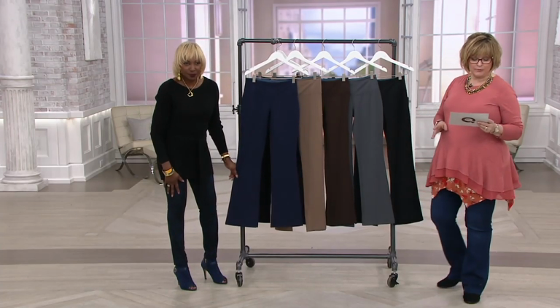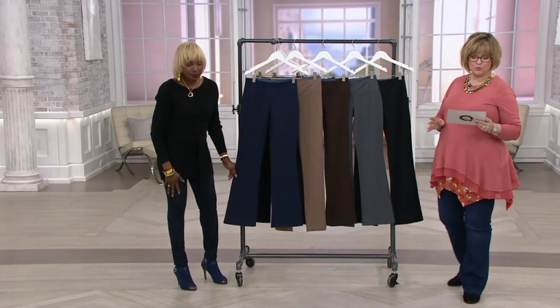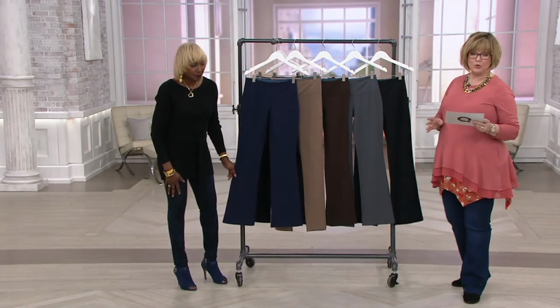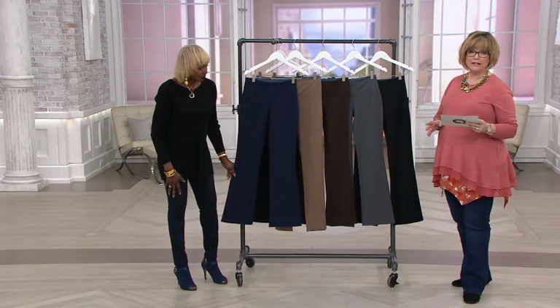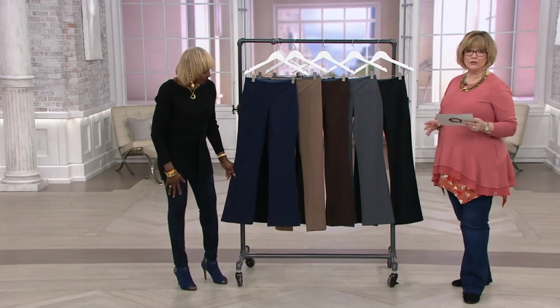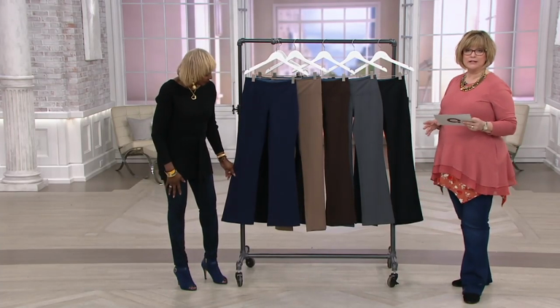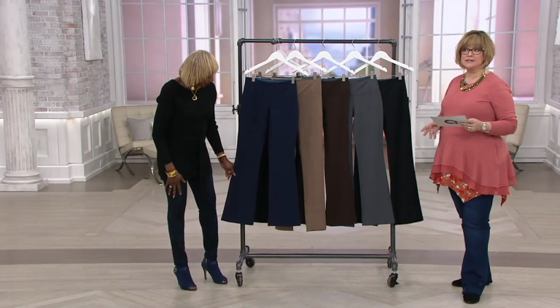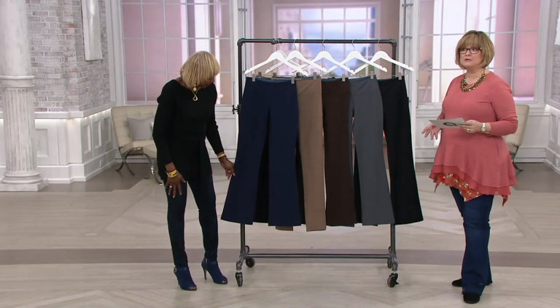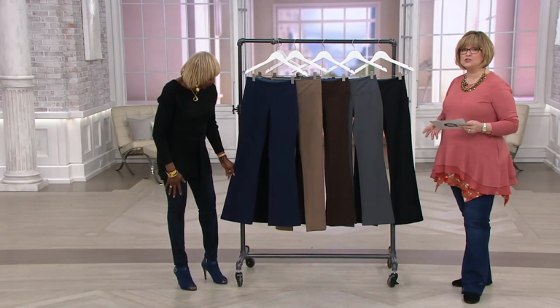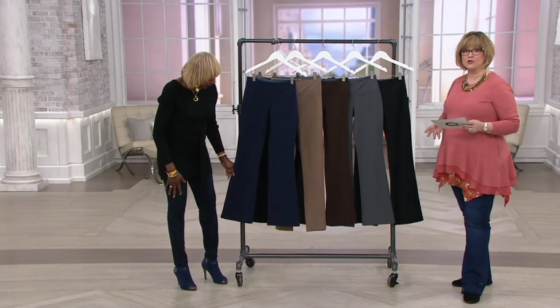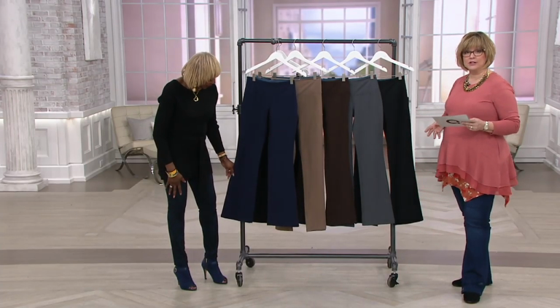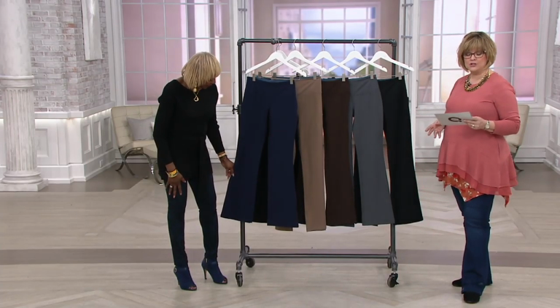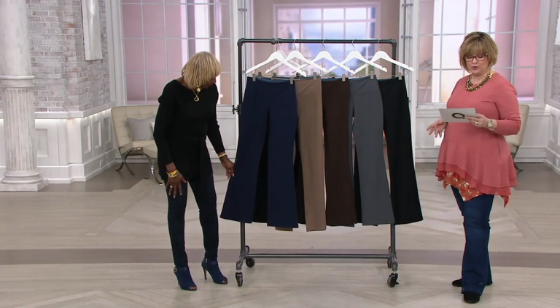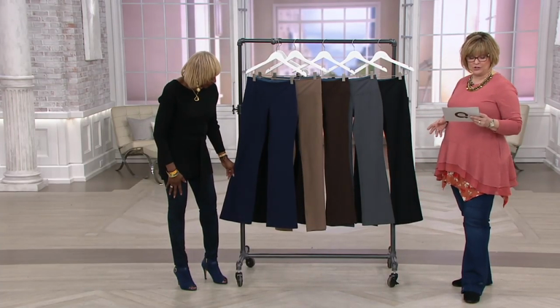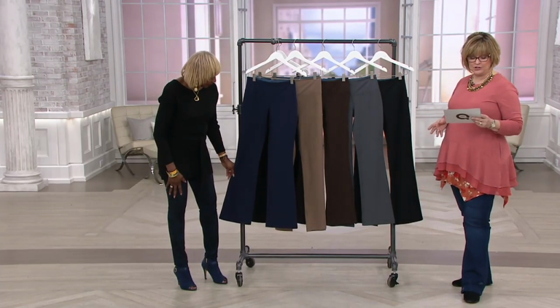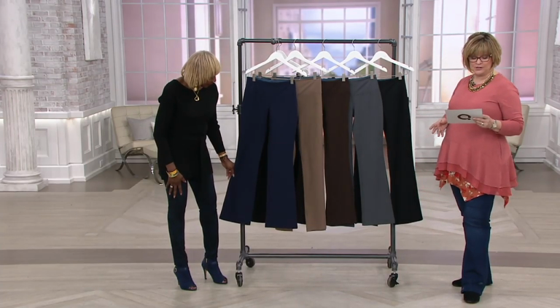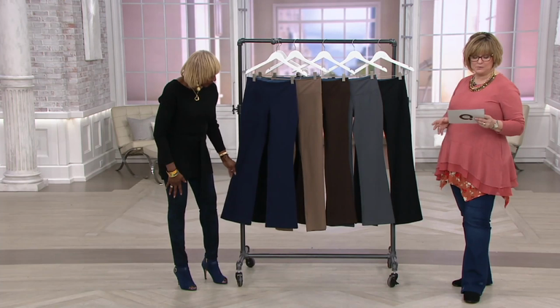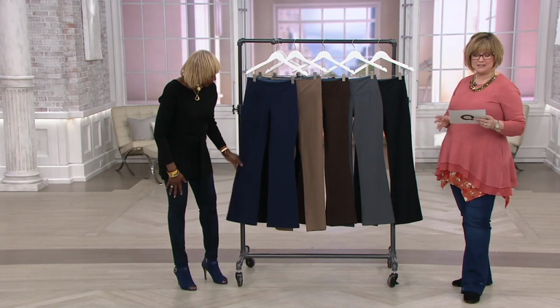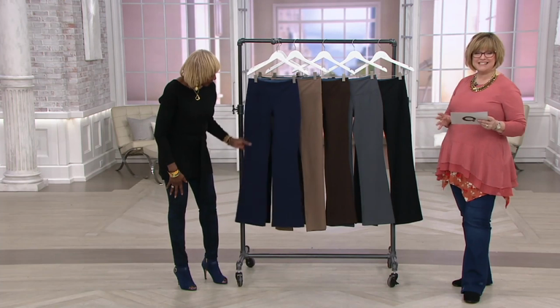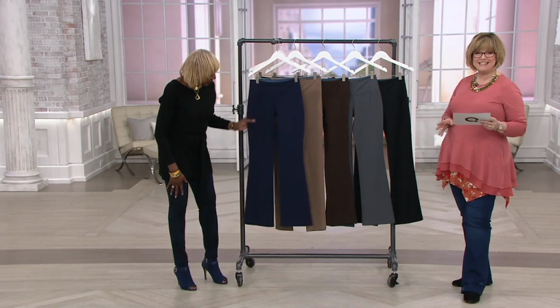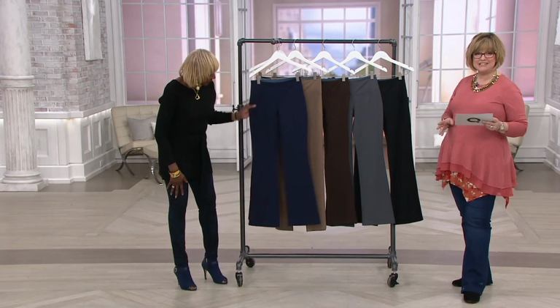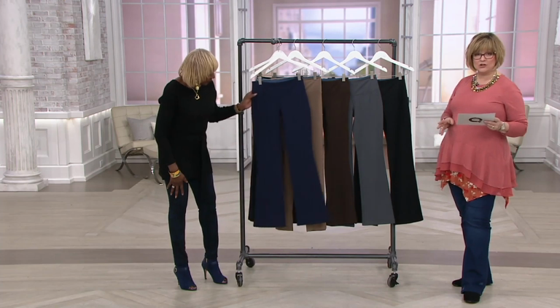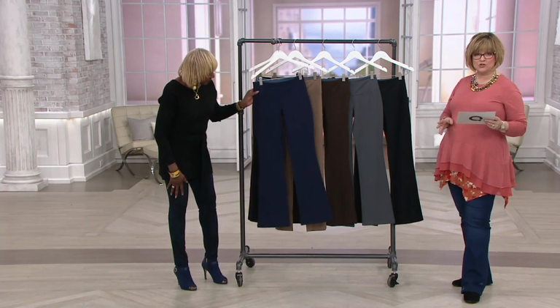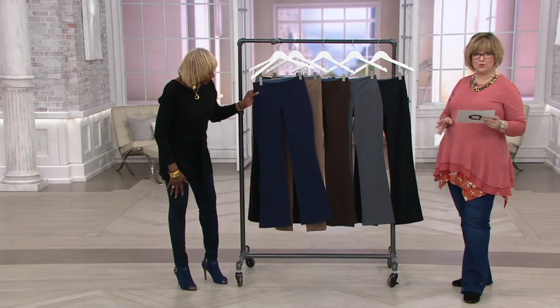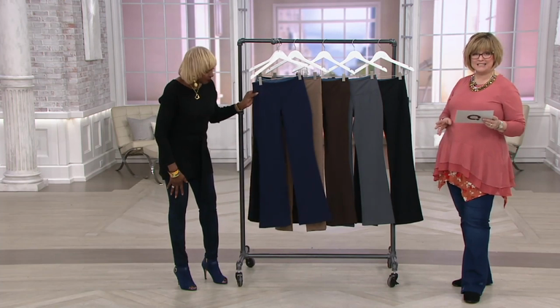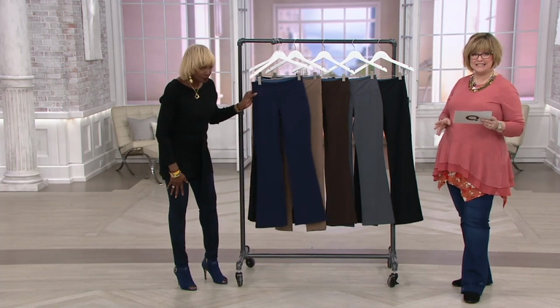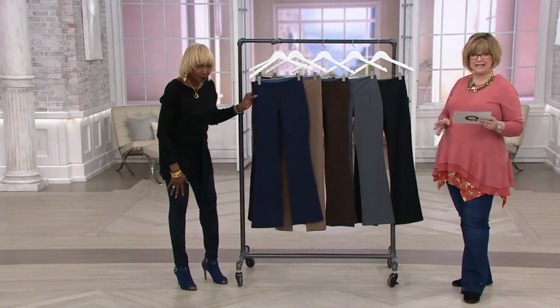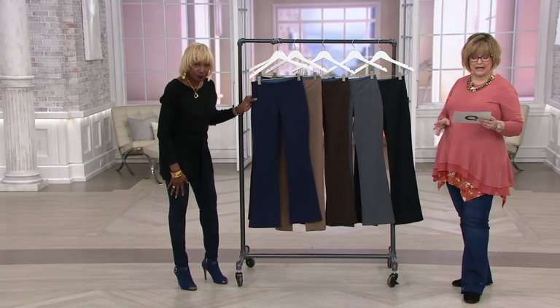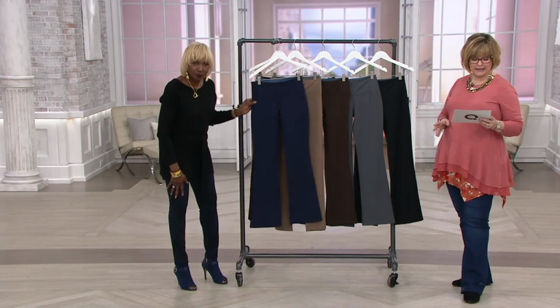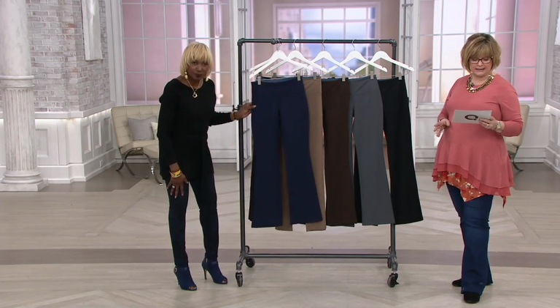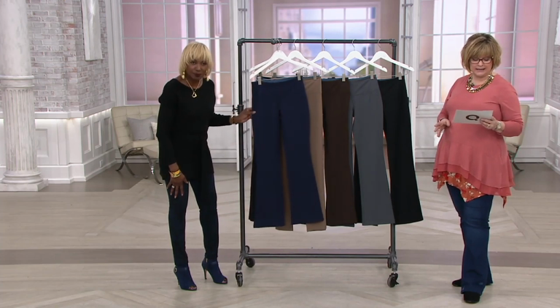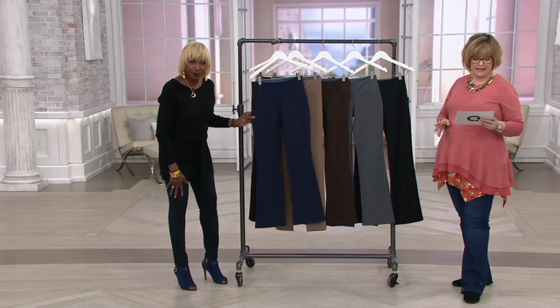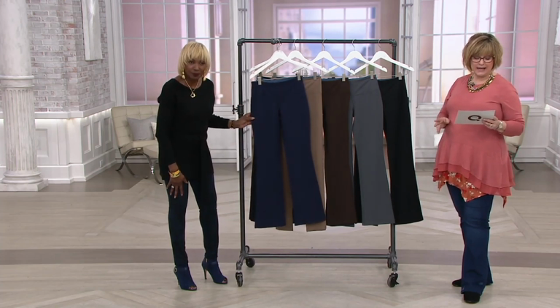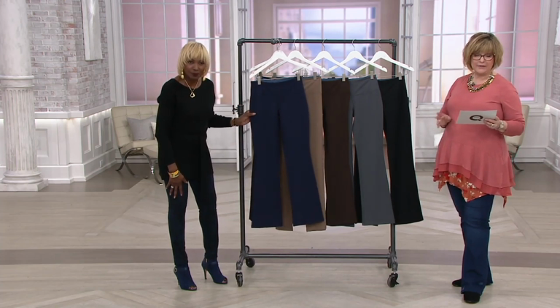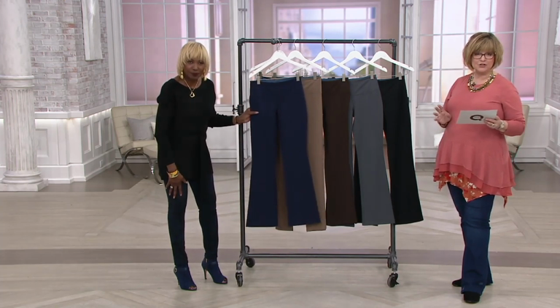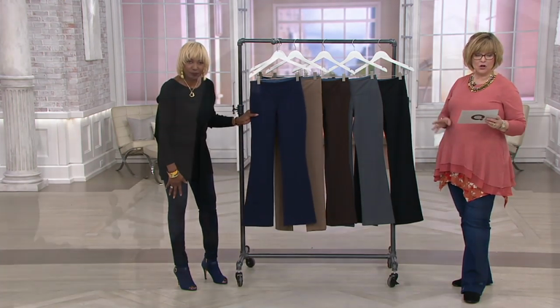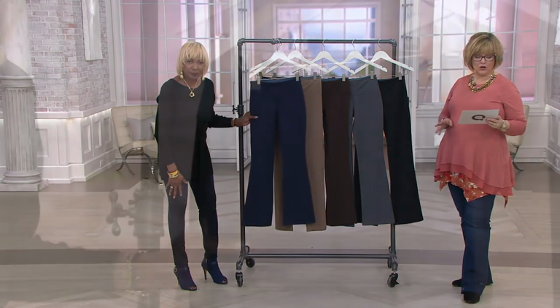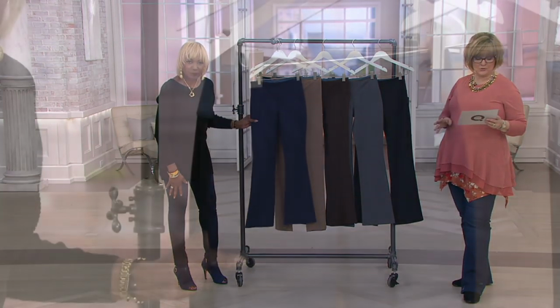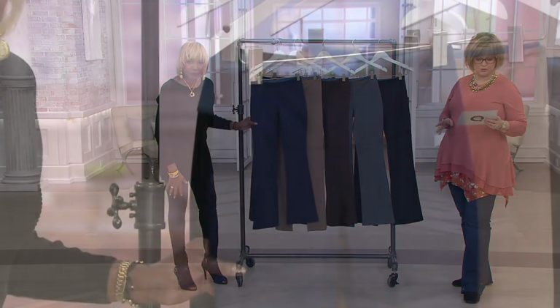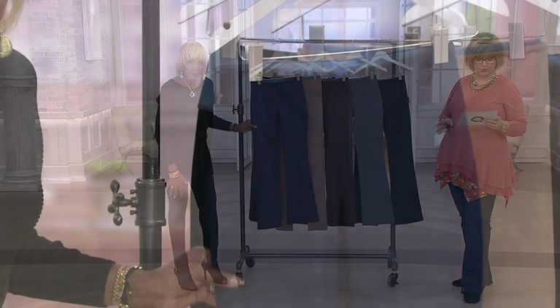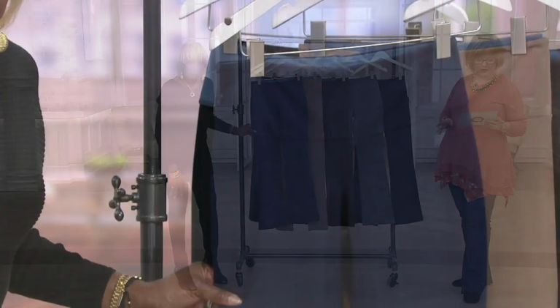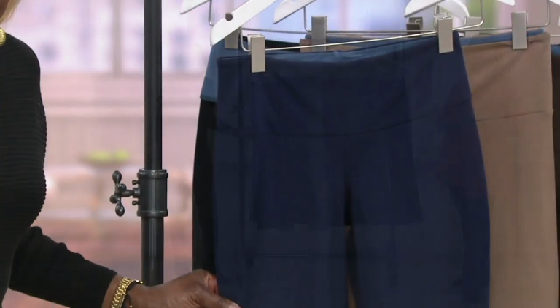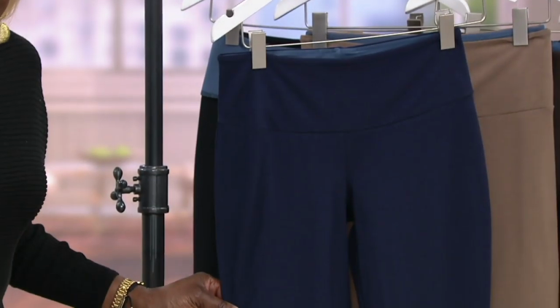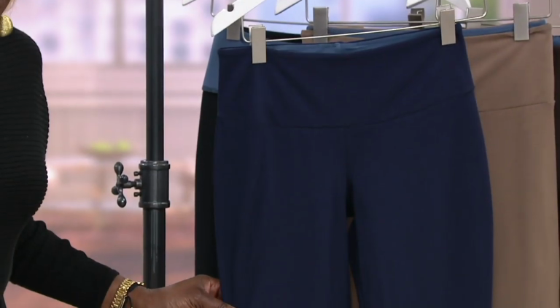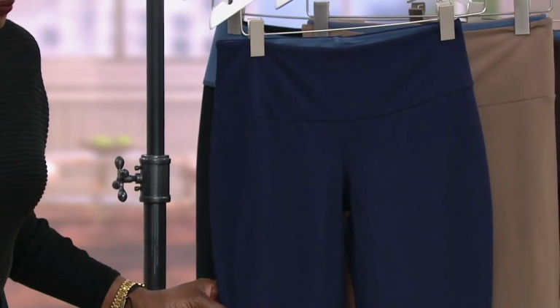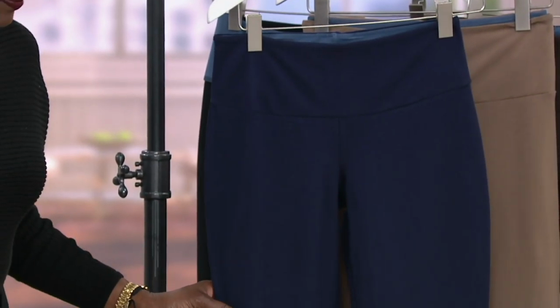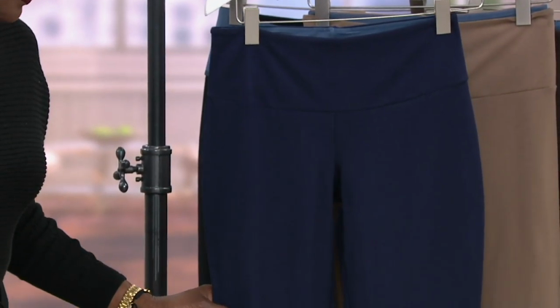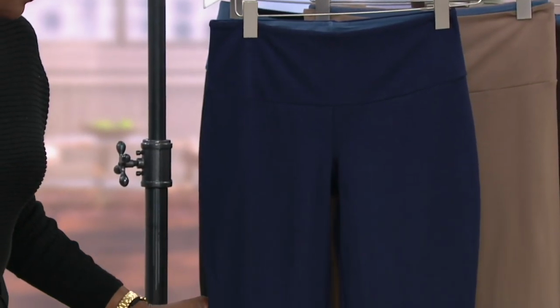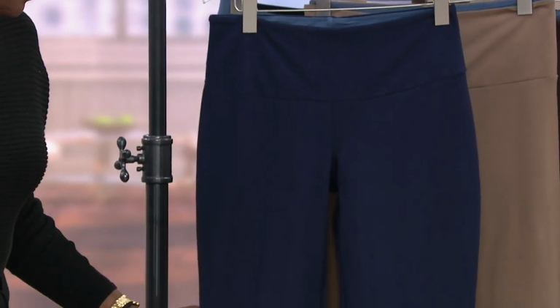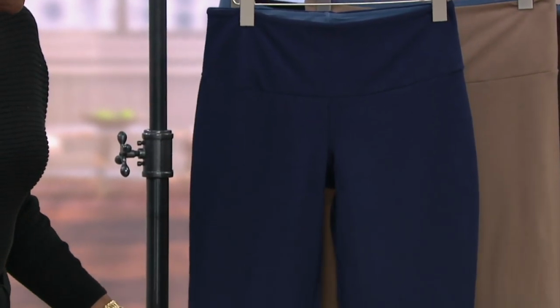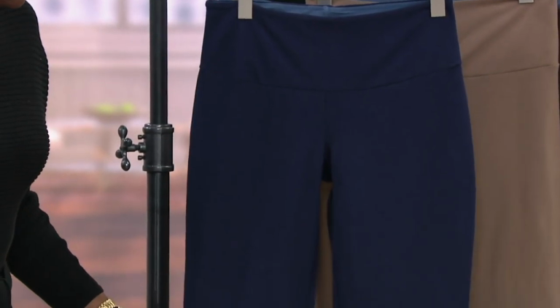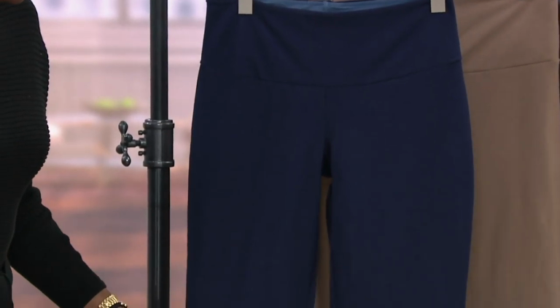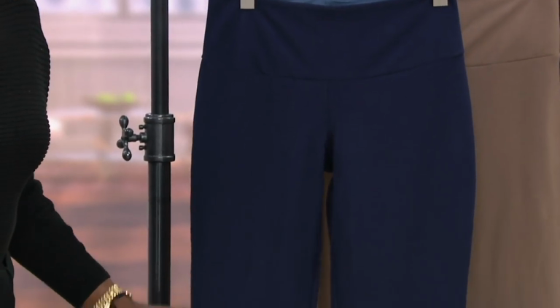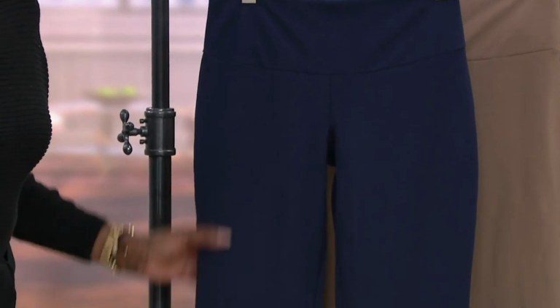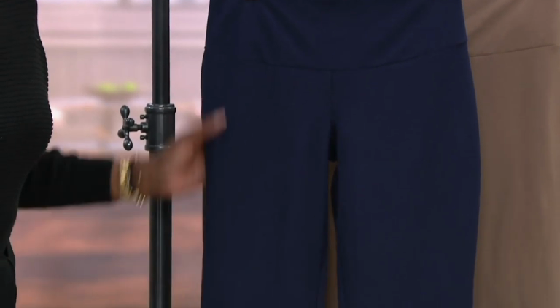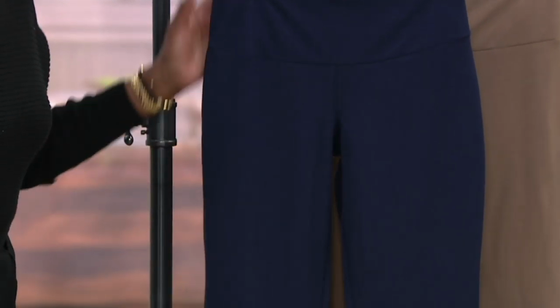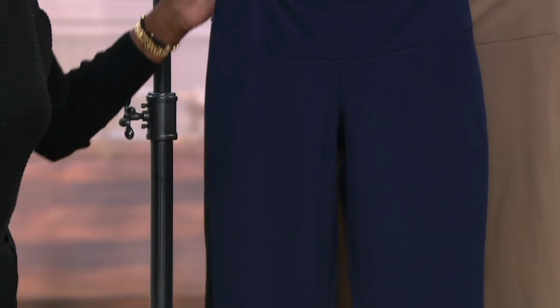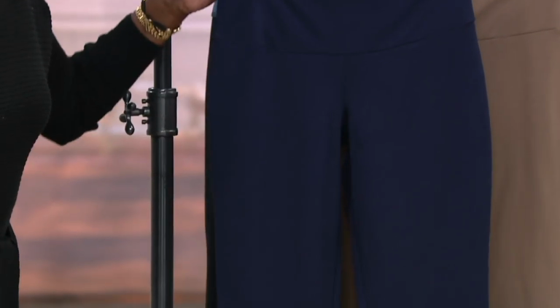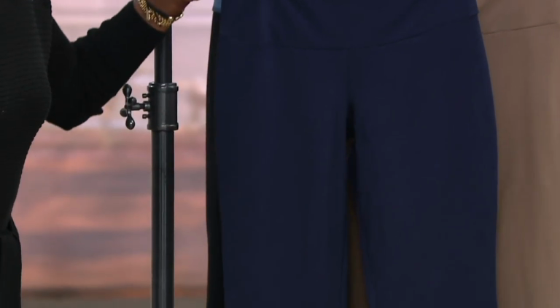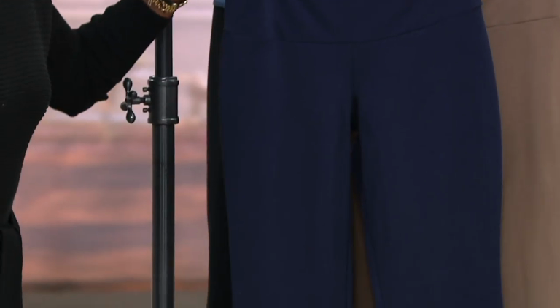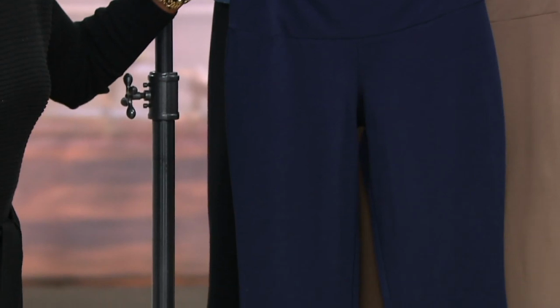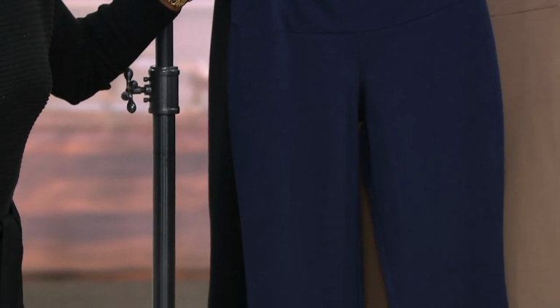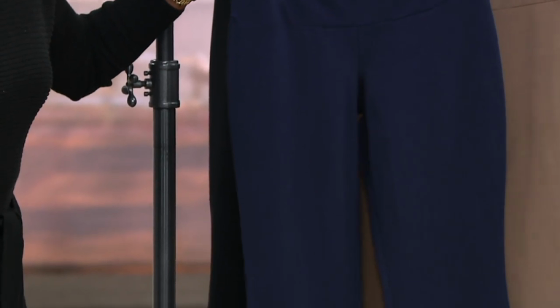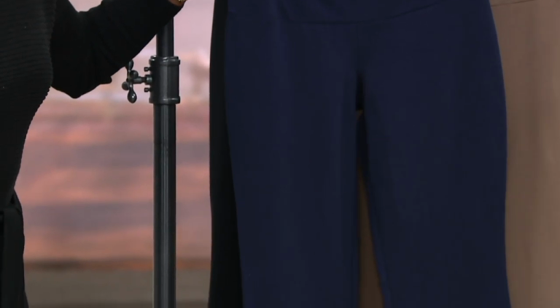Regular inseam is 32 inches, petites are 29, and the talls are 34 and a half. So all three lengths.